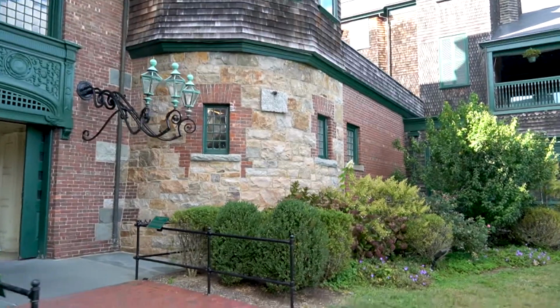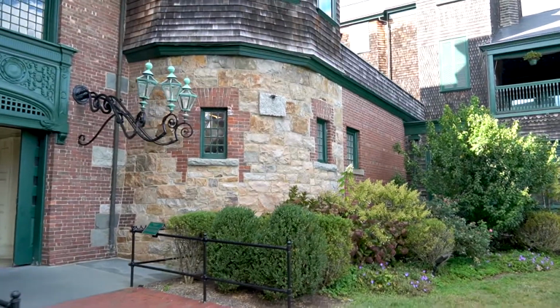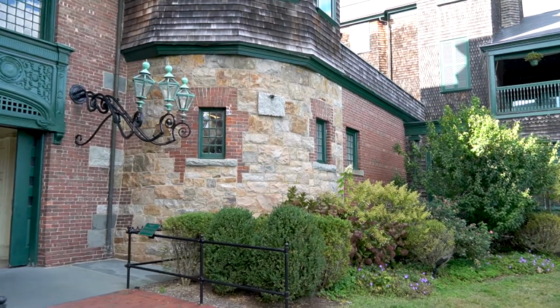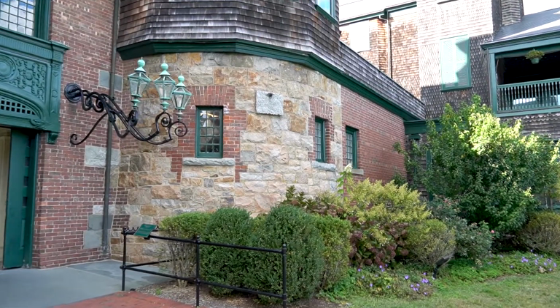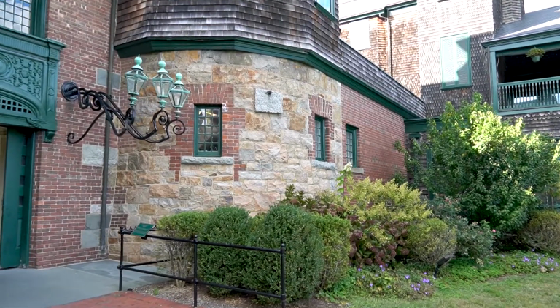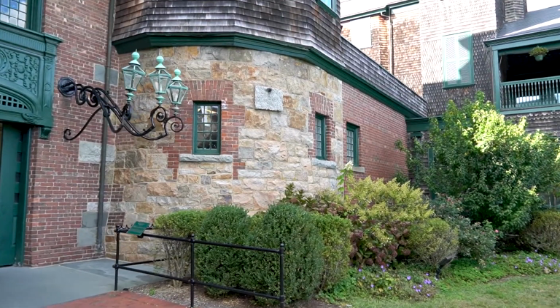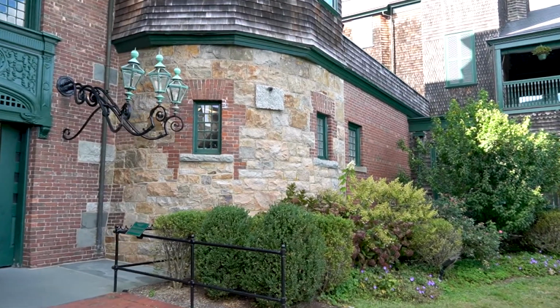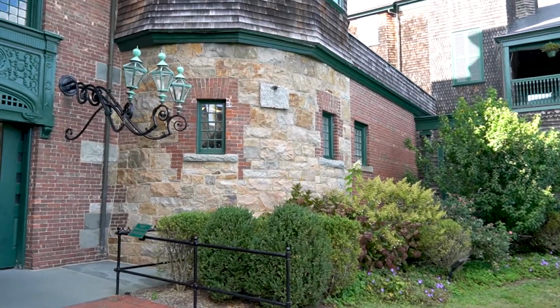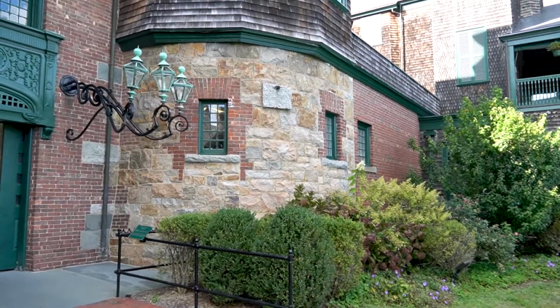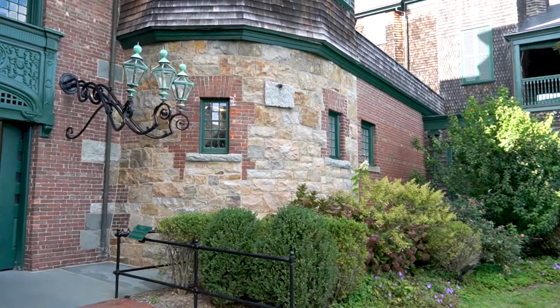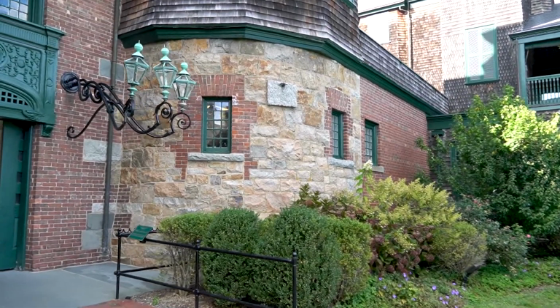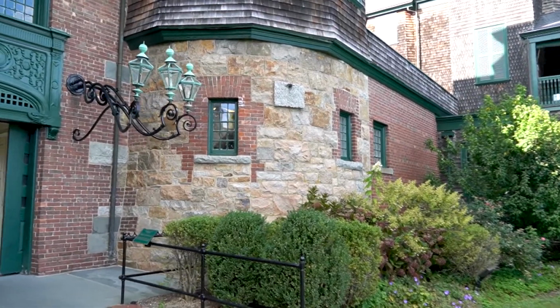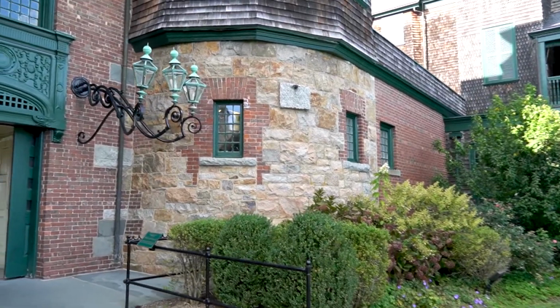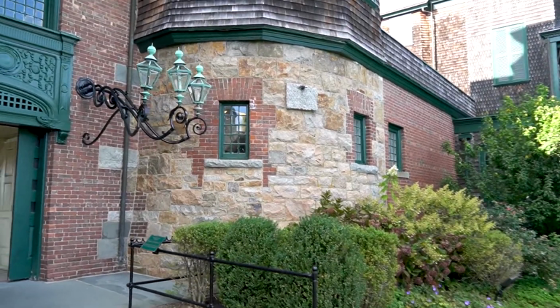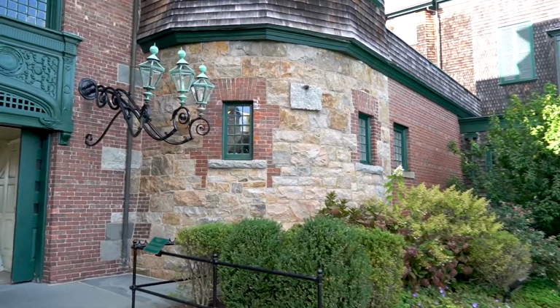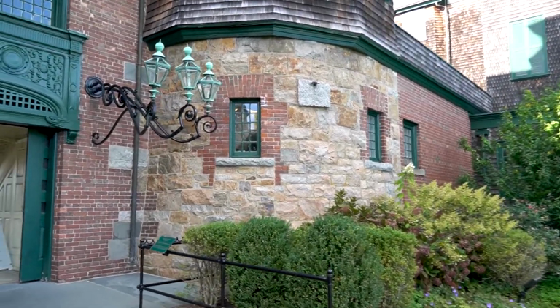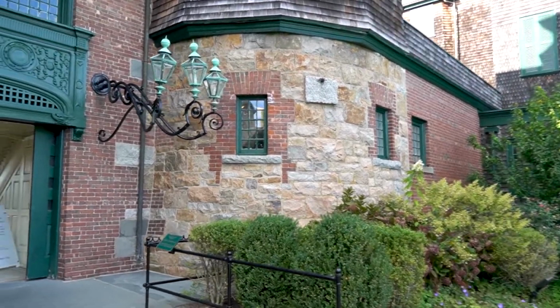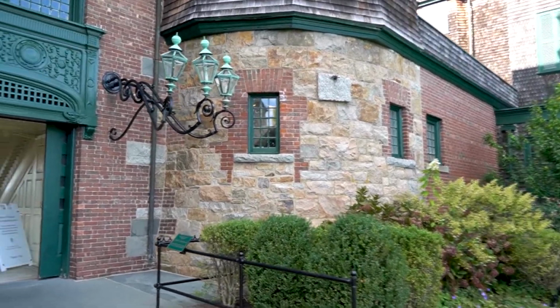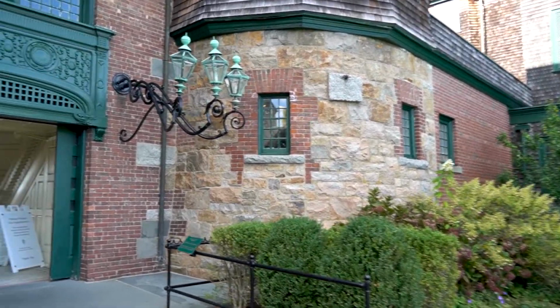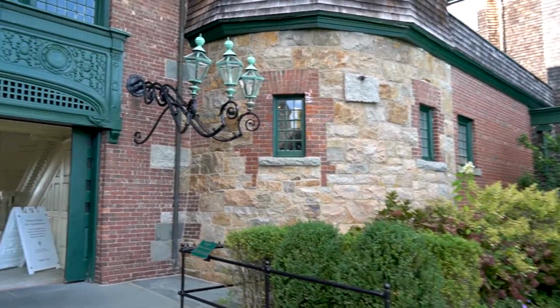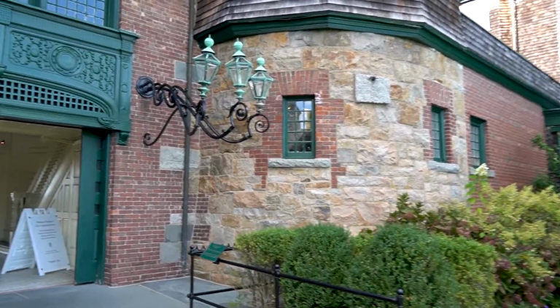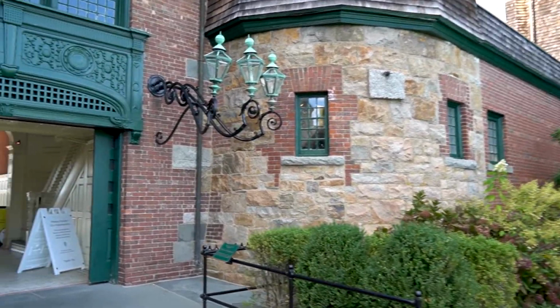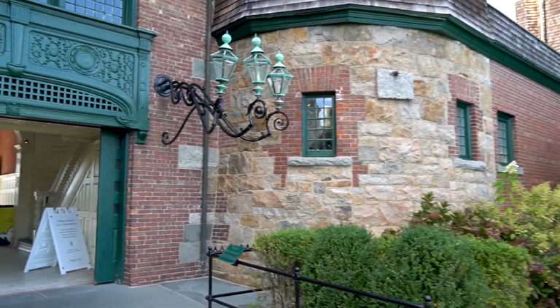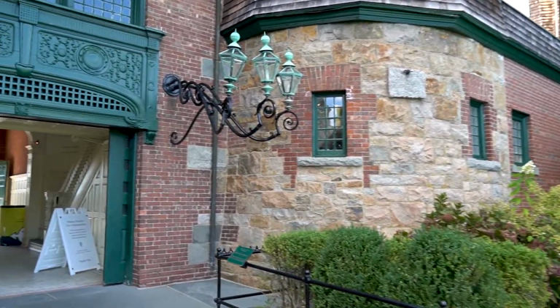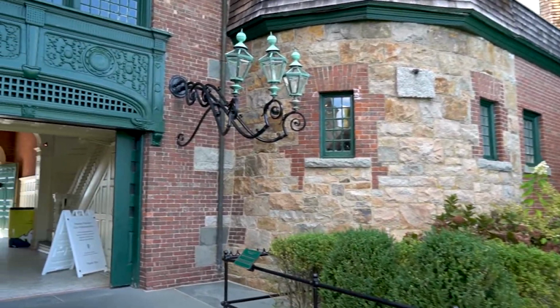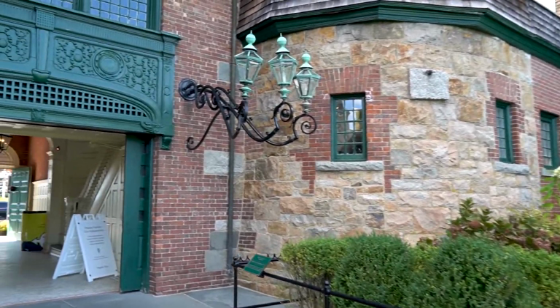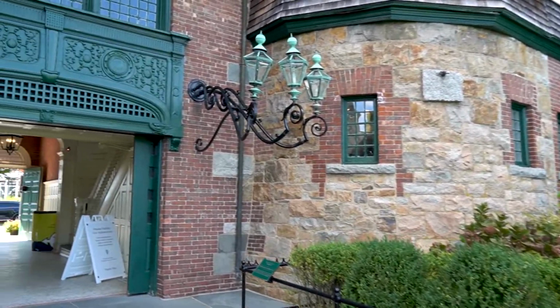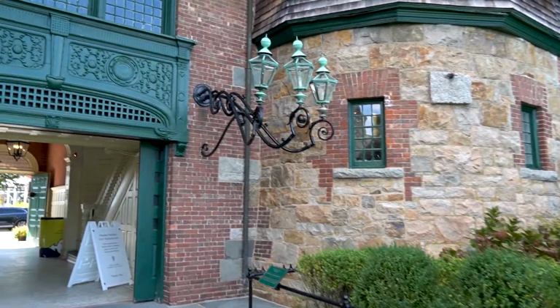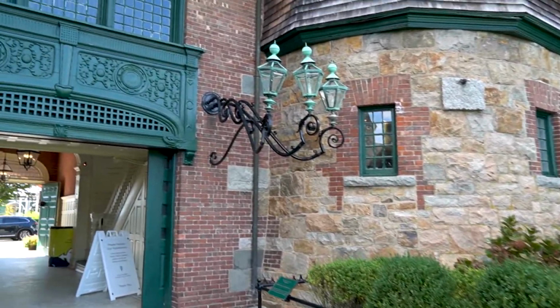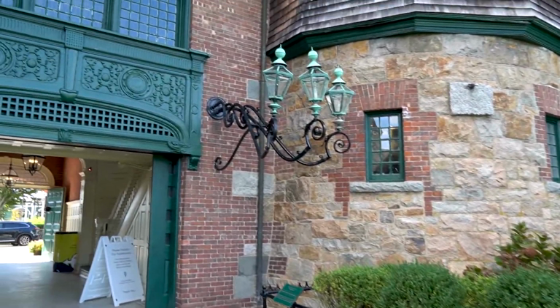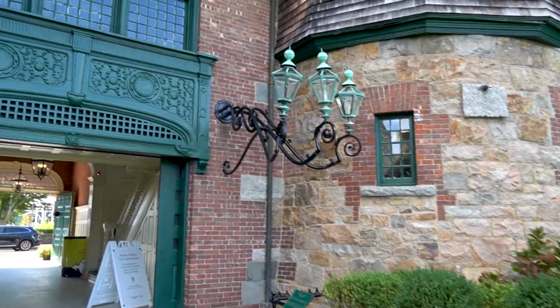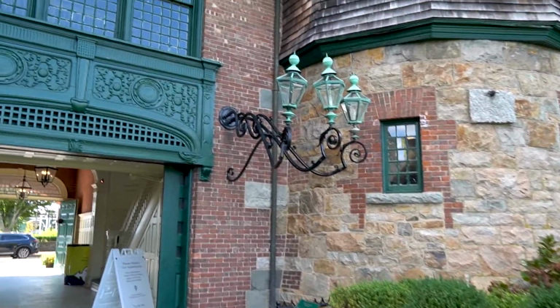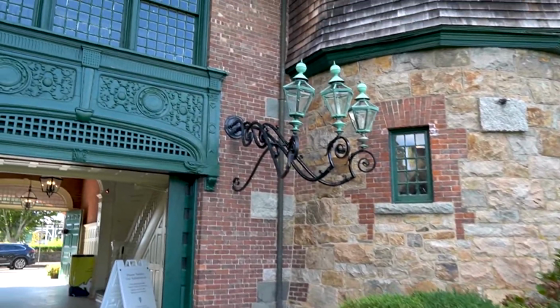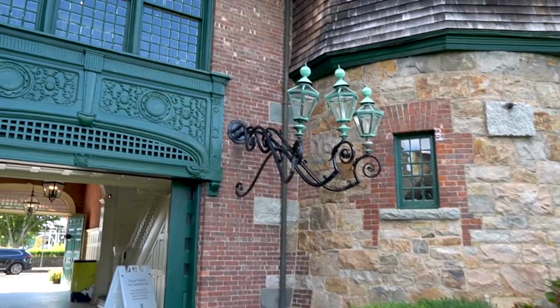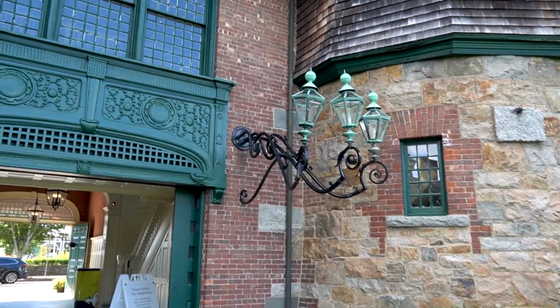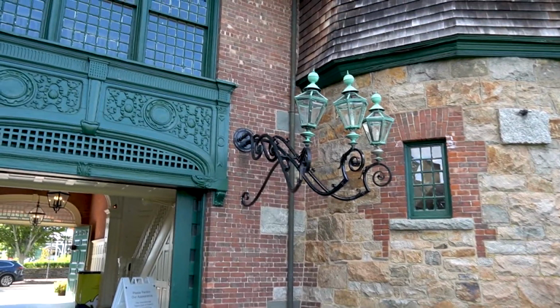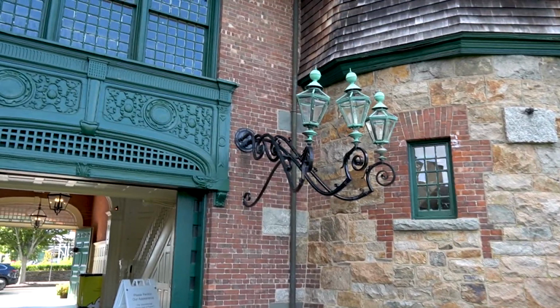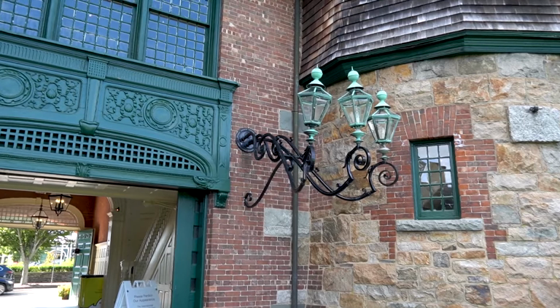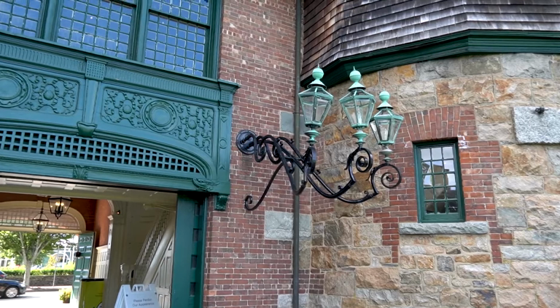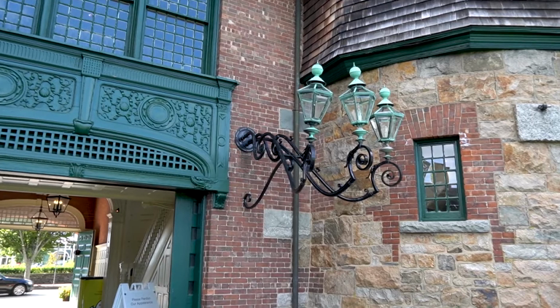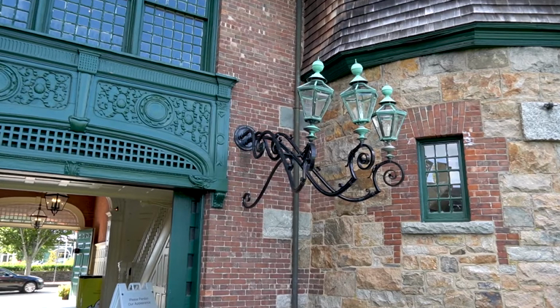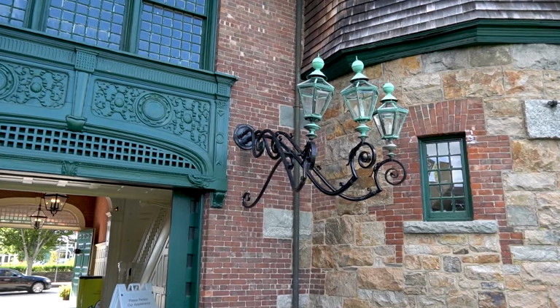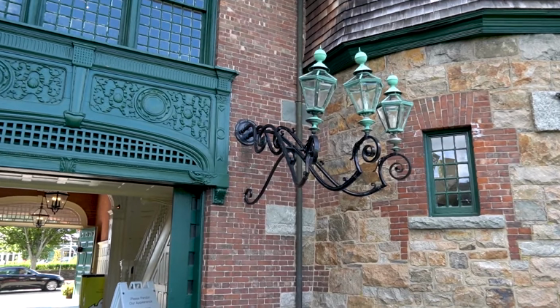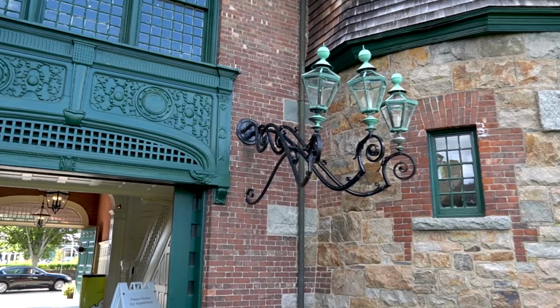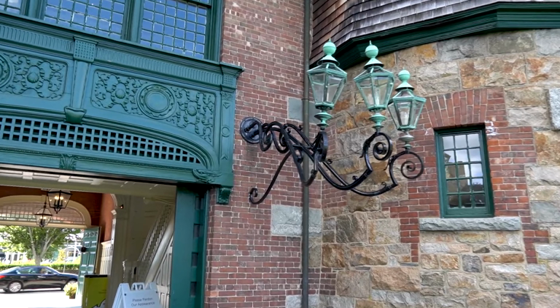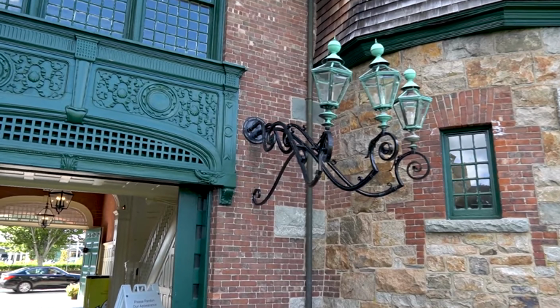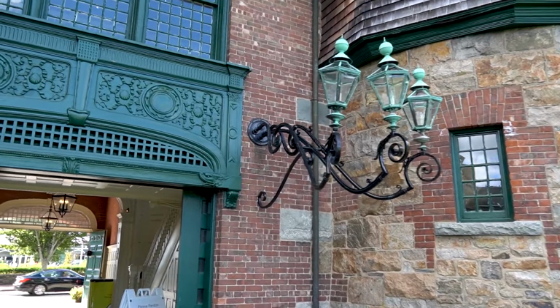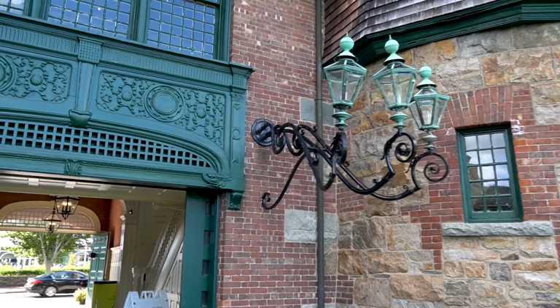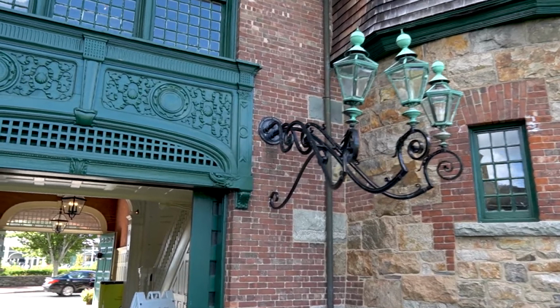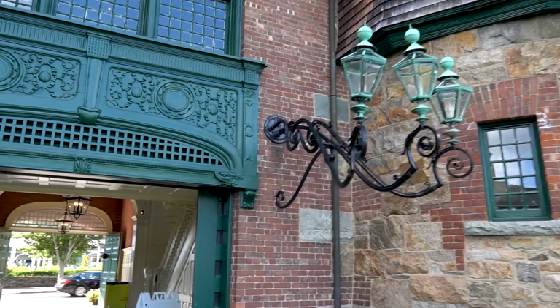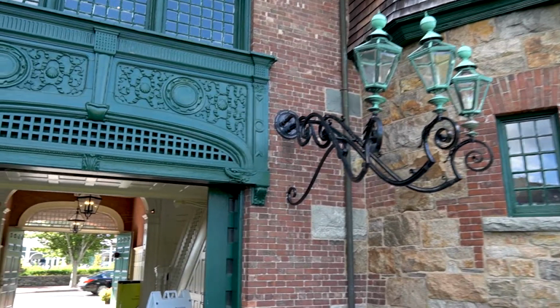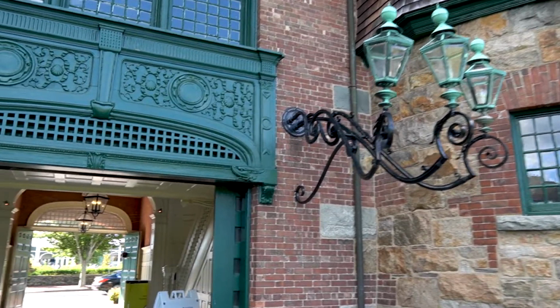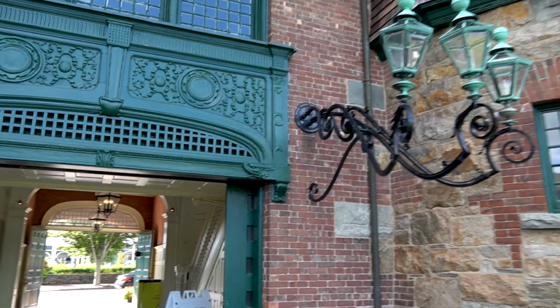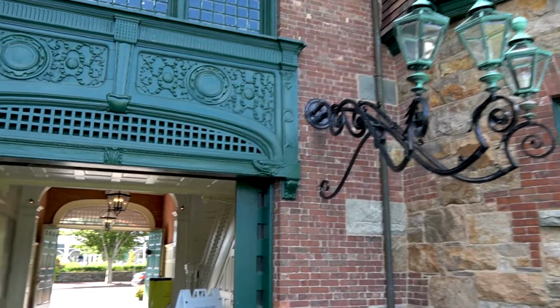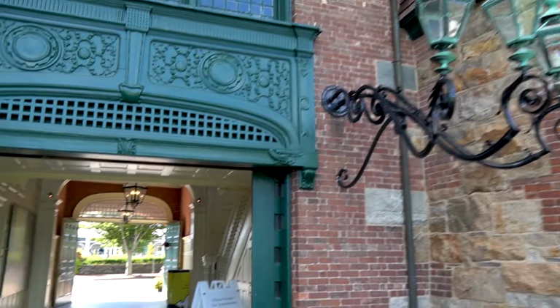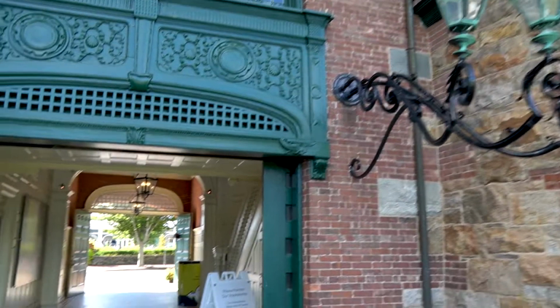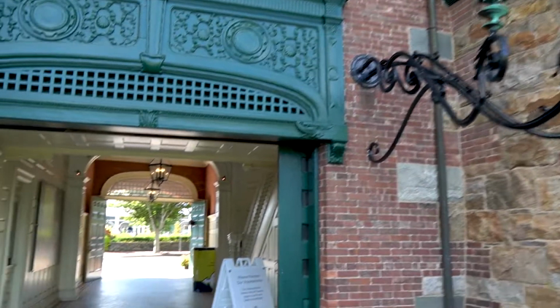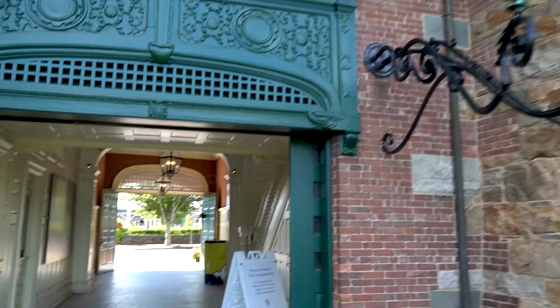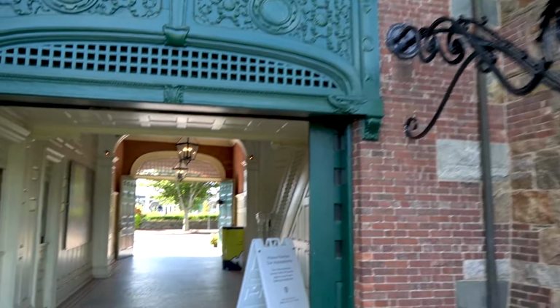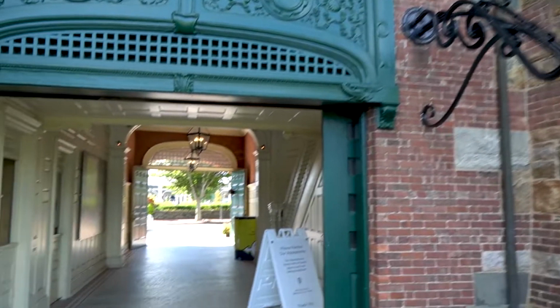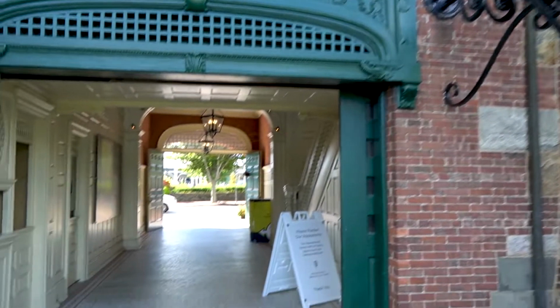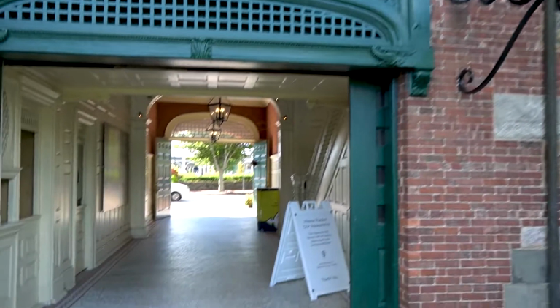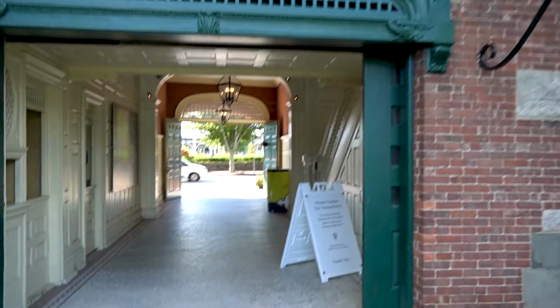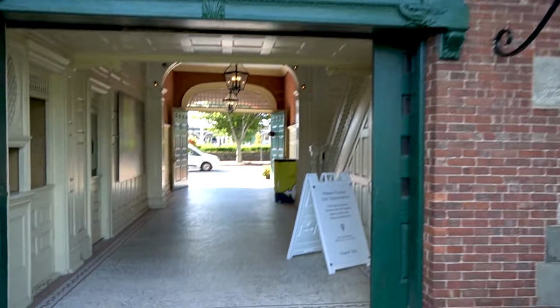Let's go check out Newport, Rhode Island. We'll see you next week.